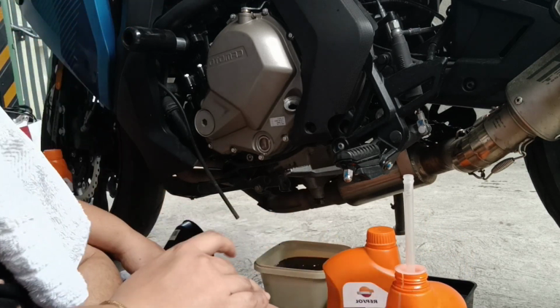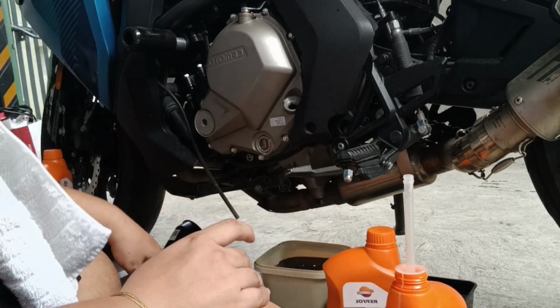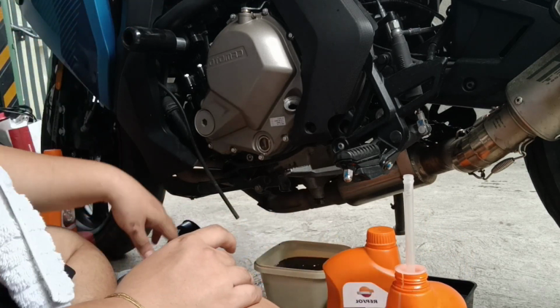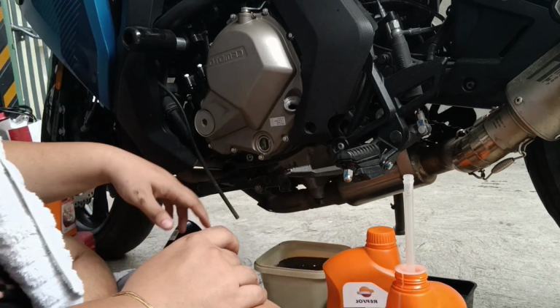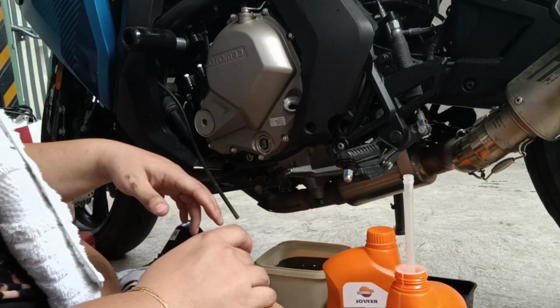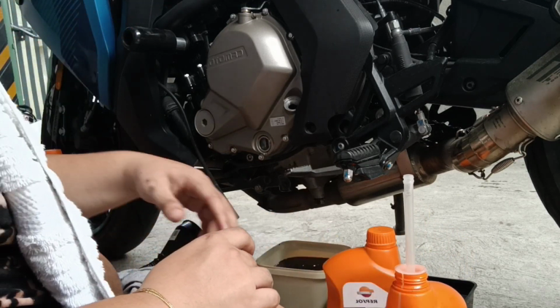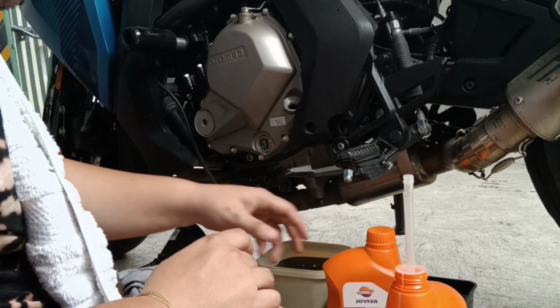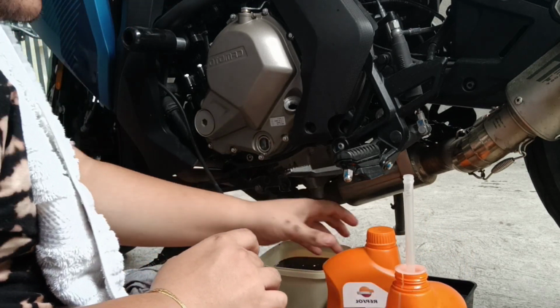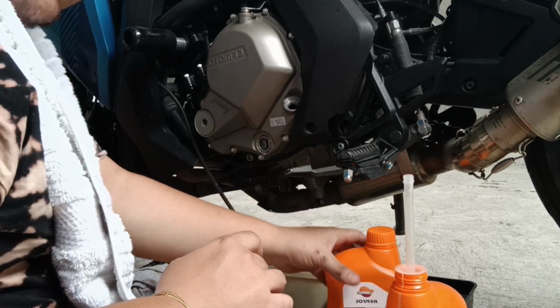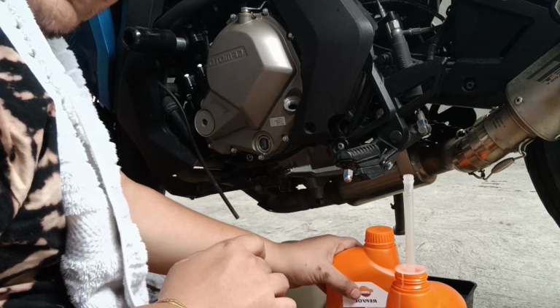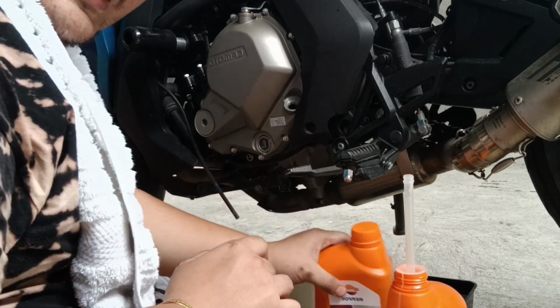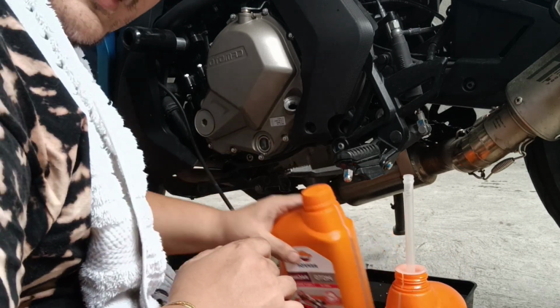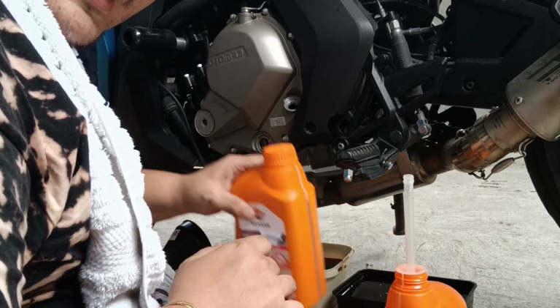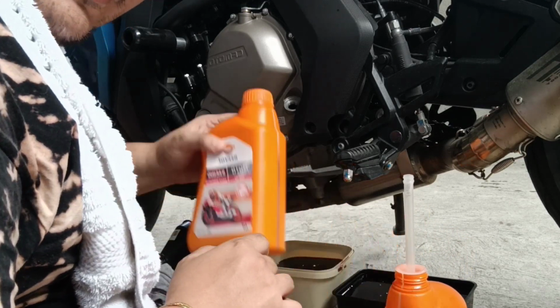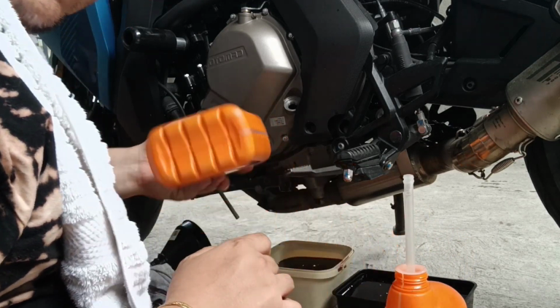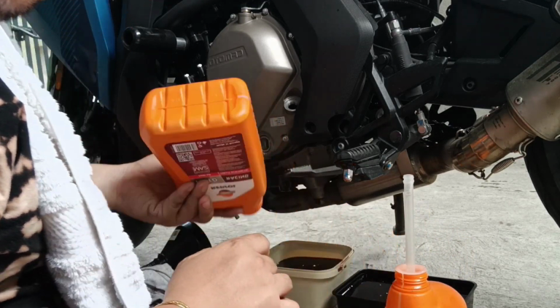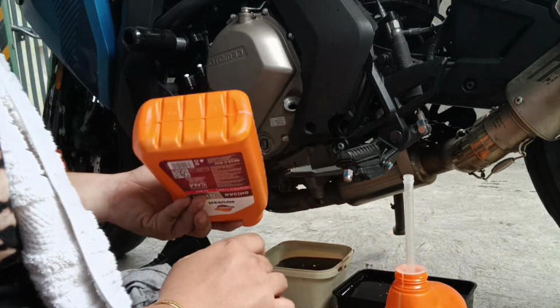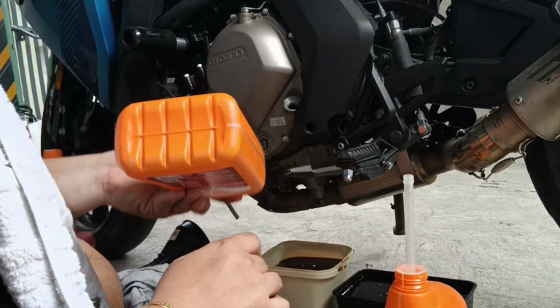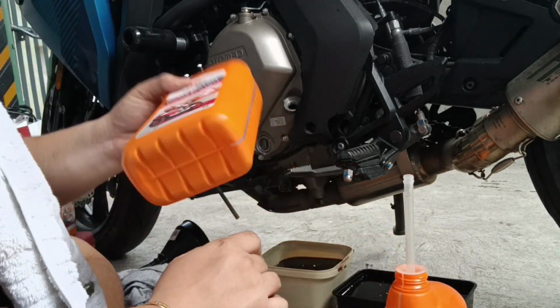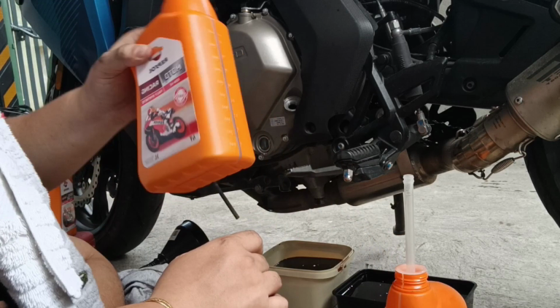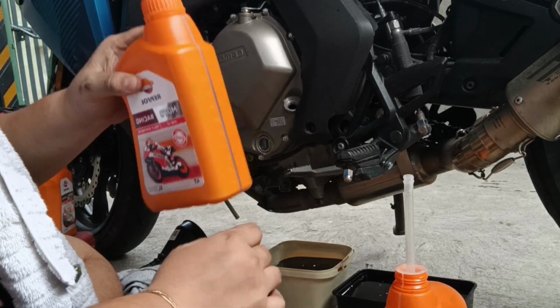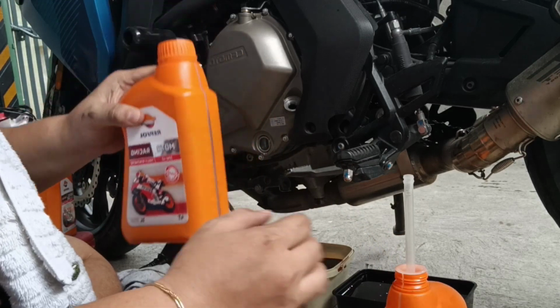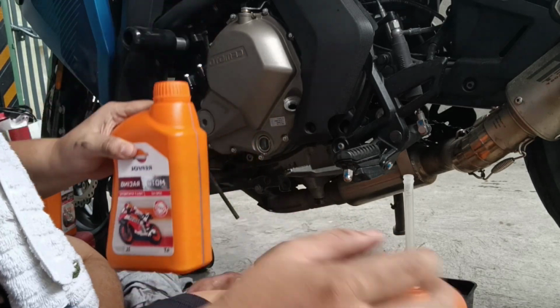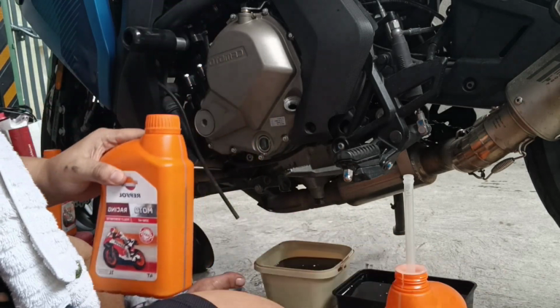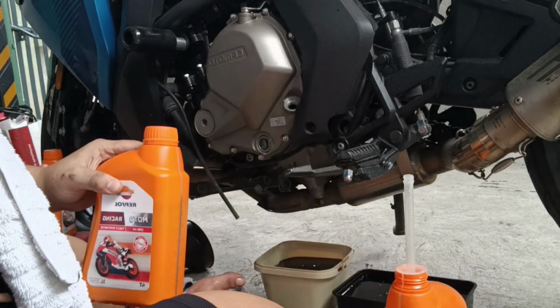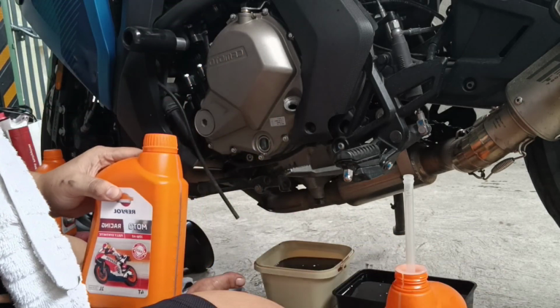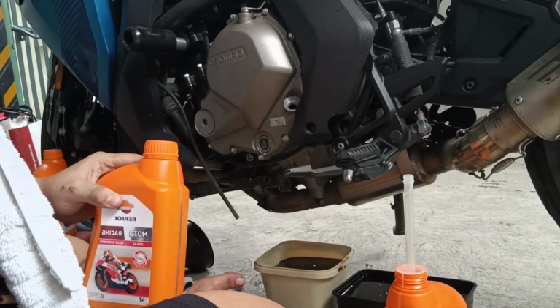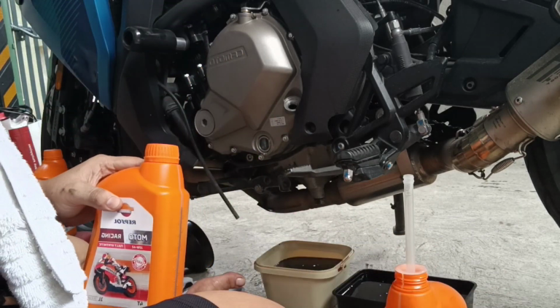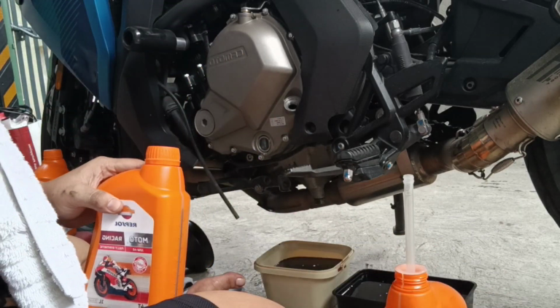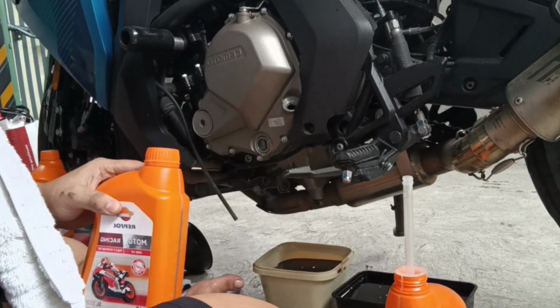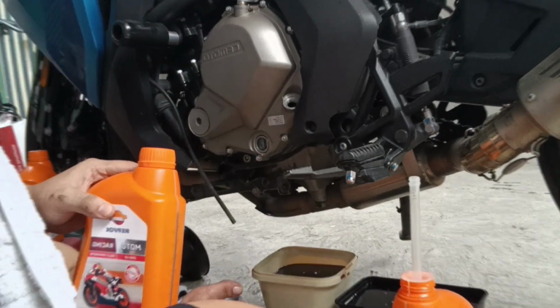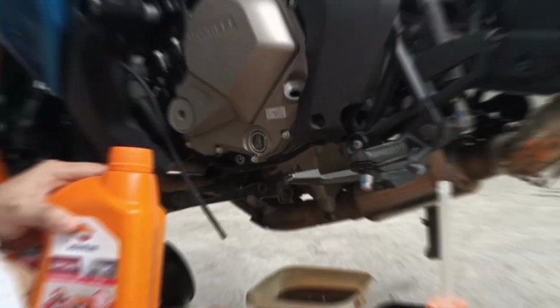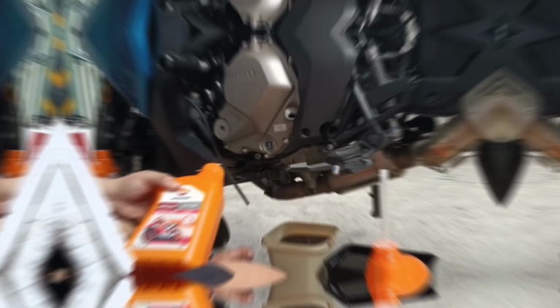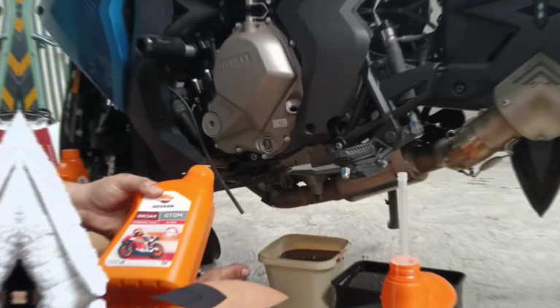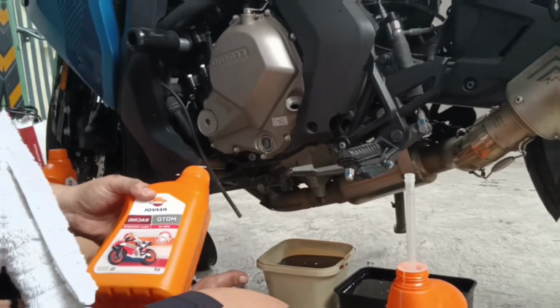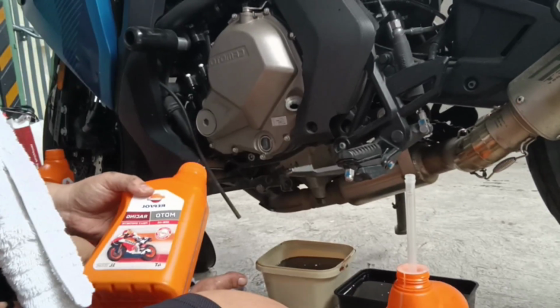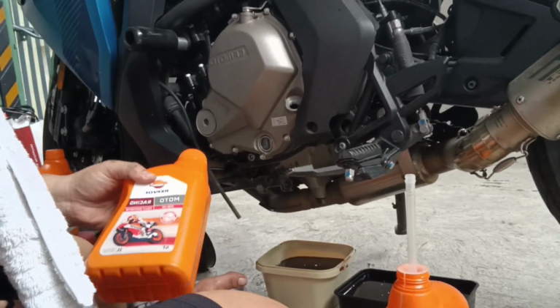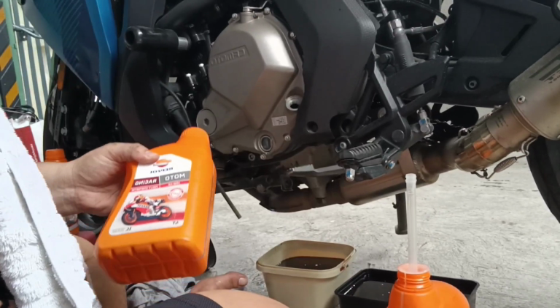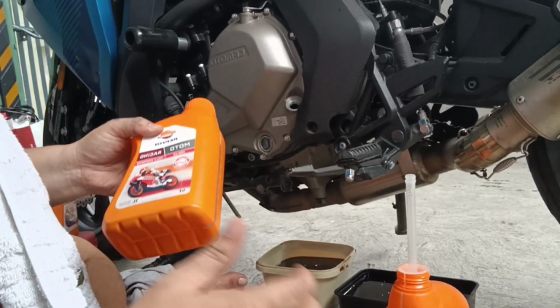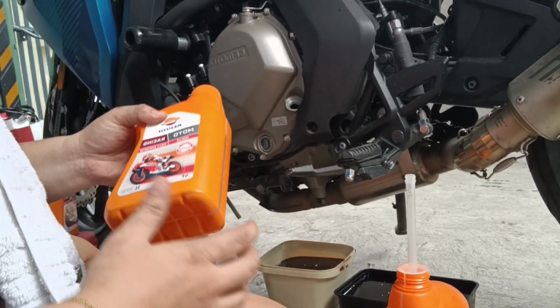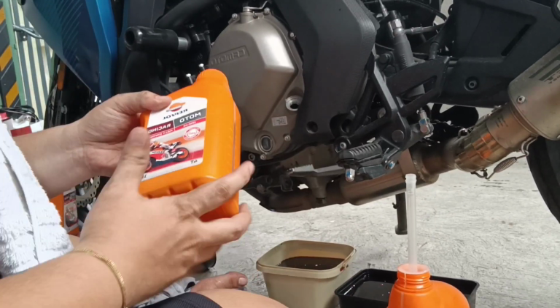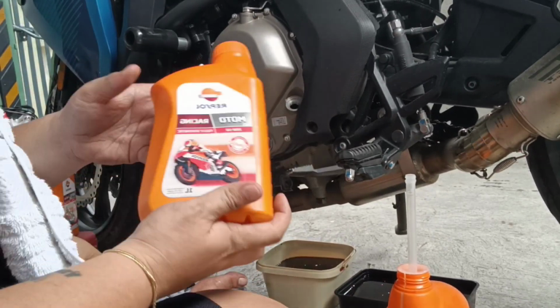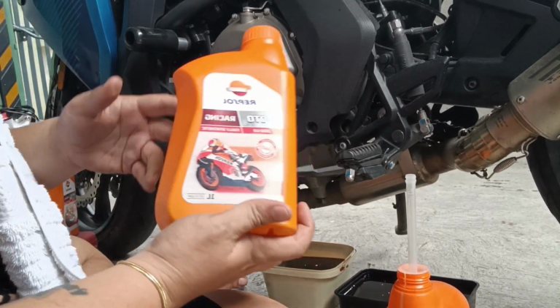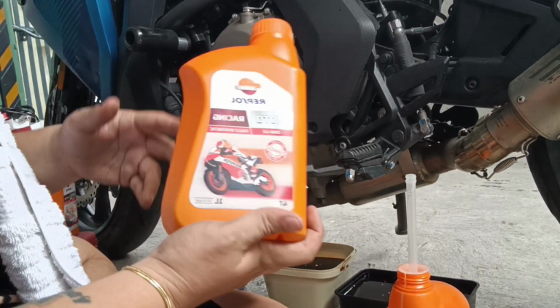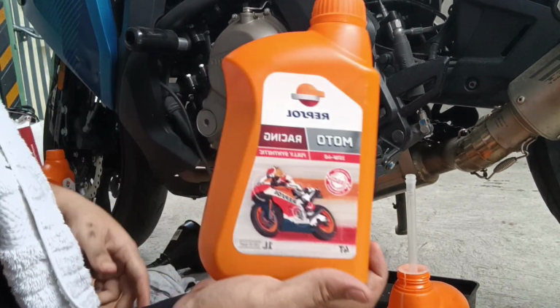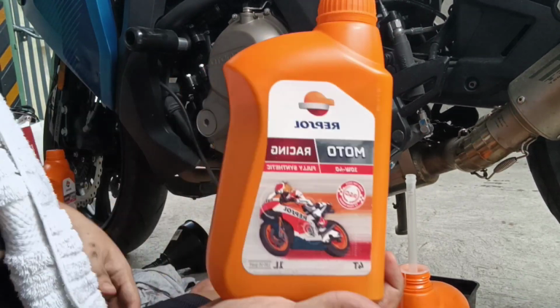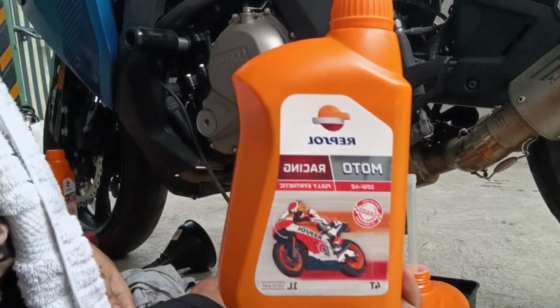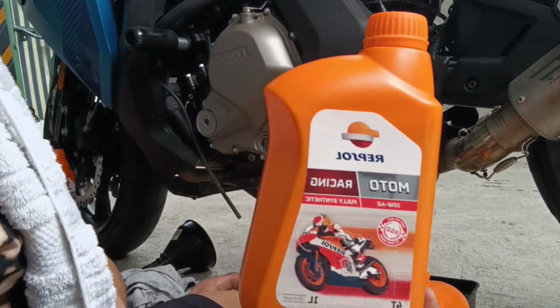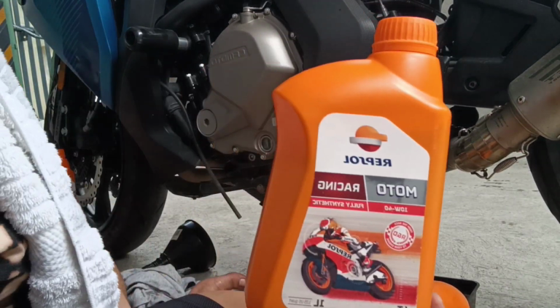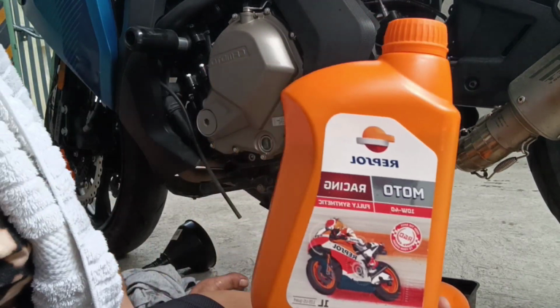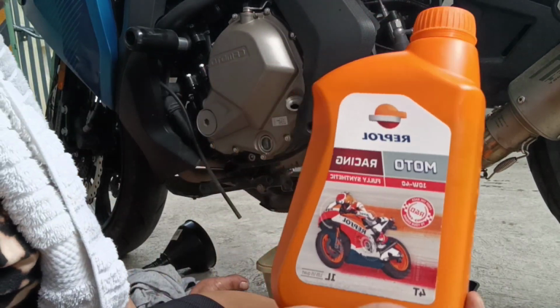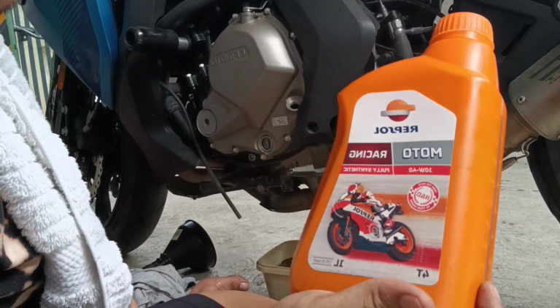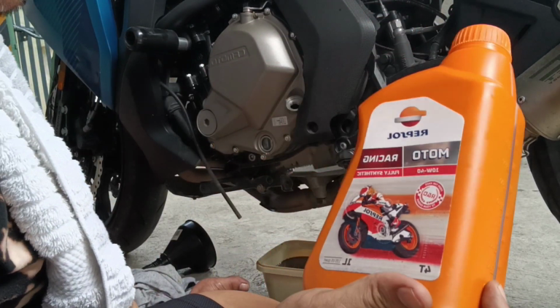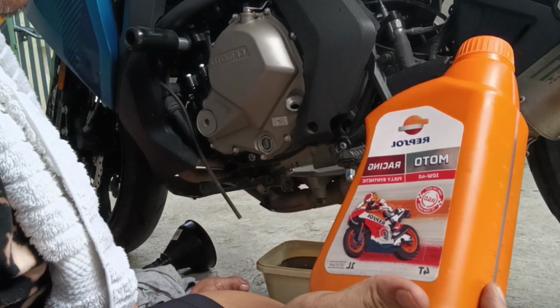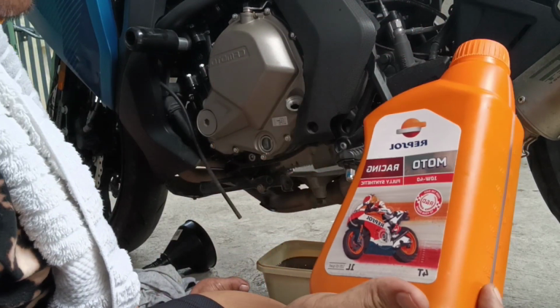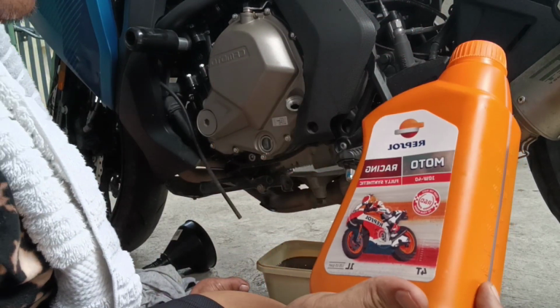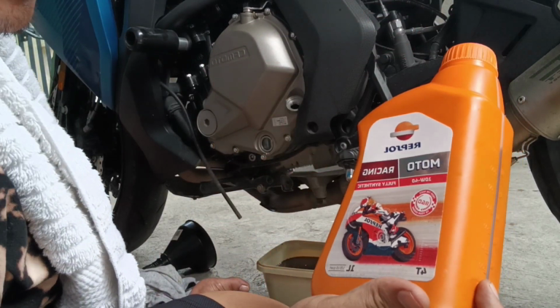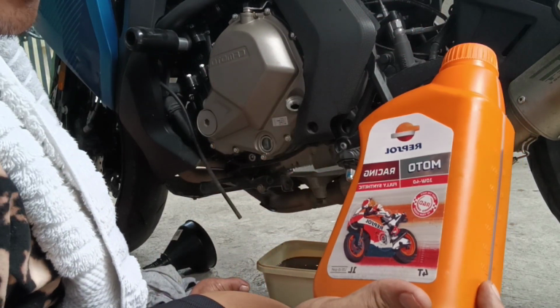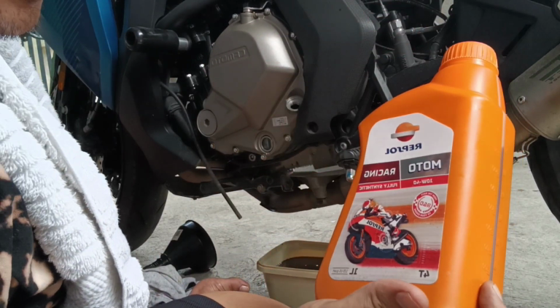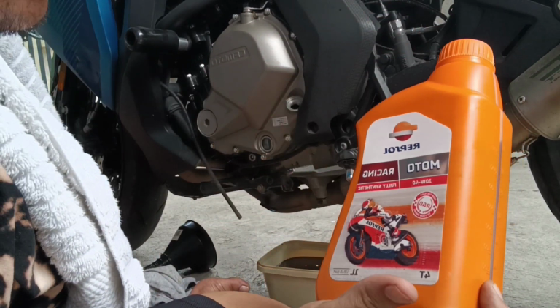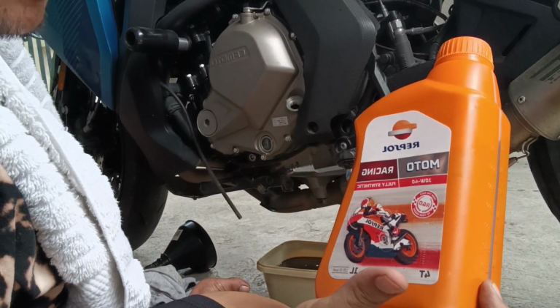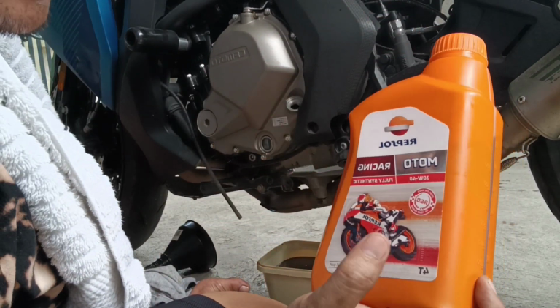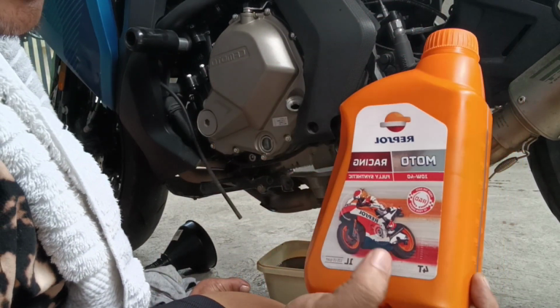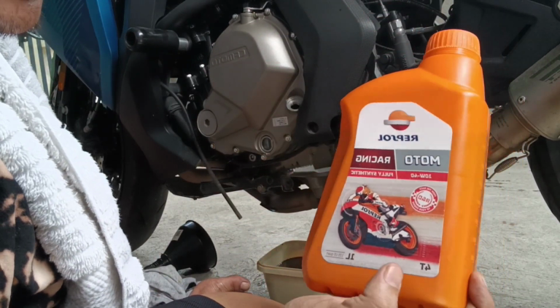So we are going to refill it now. First bottle.